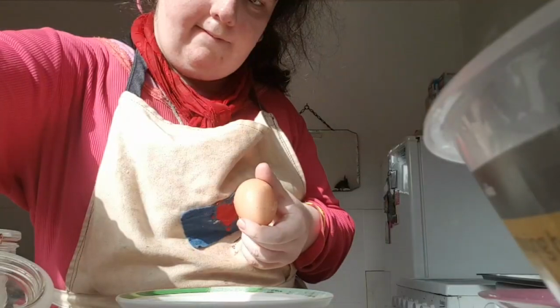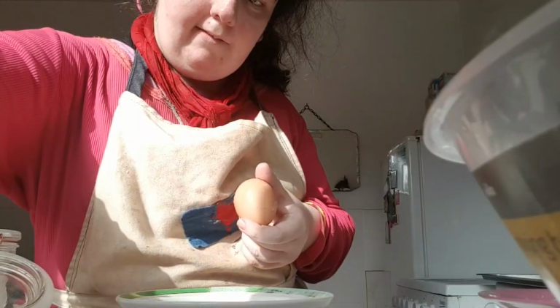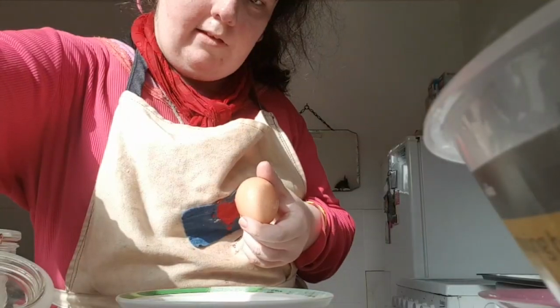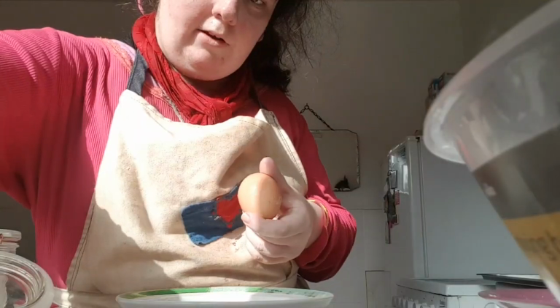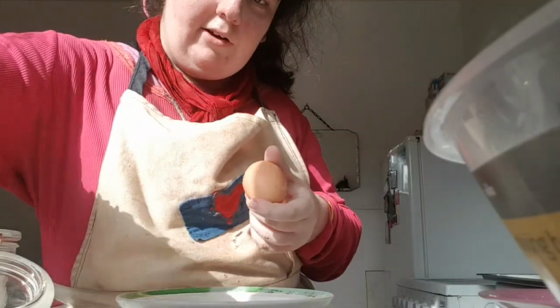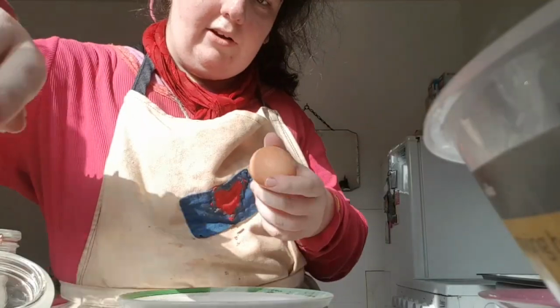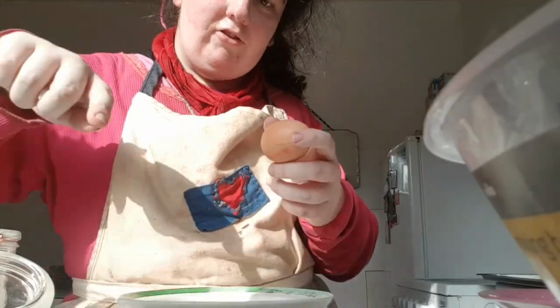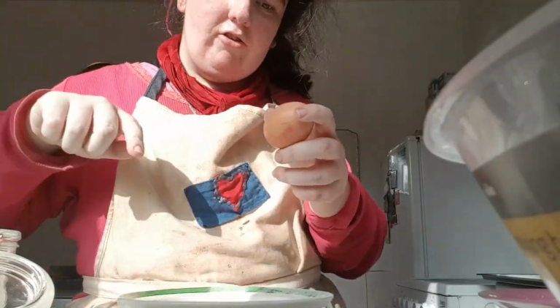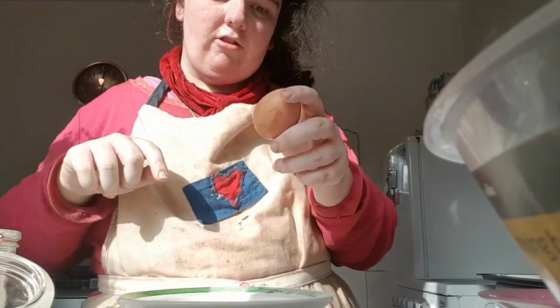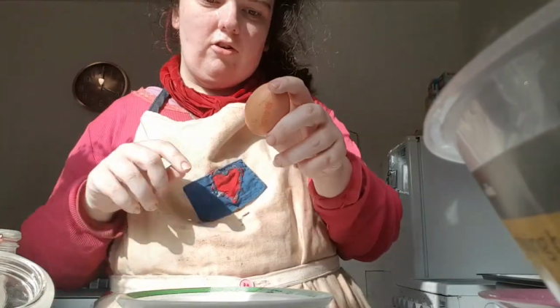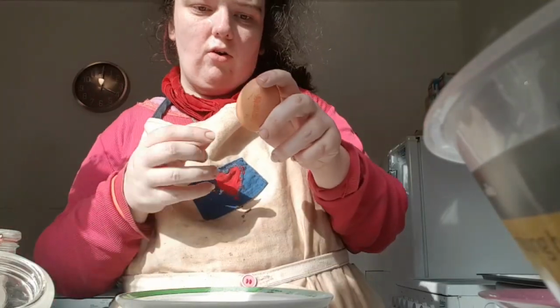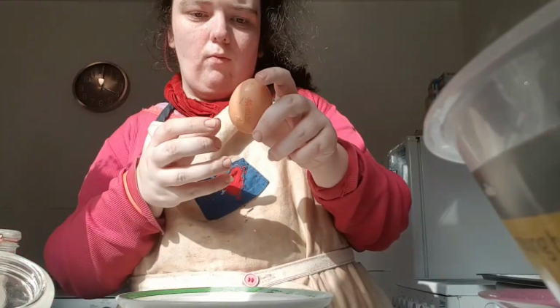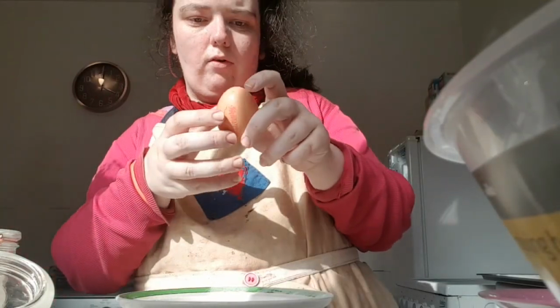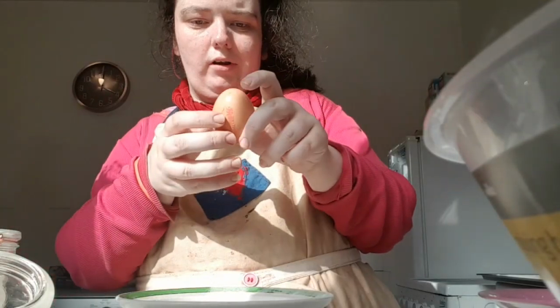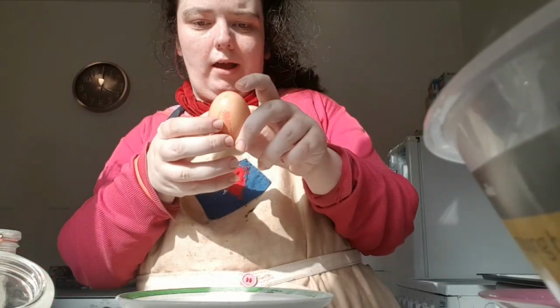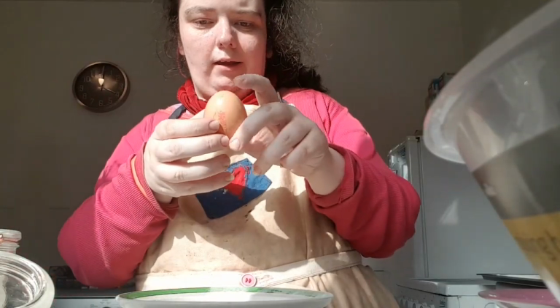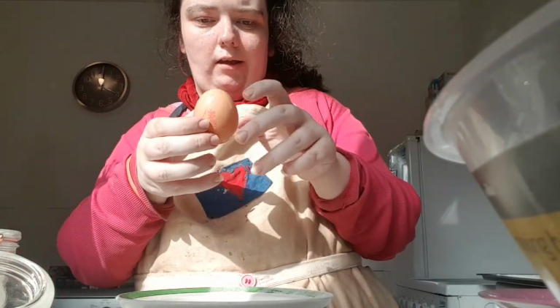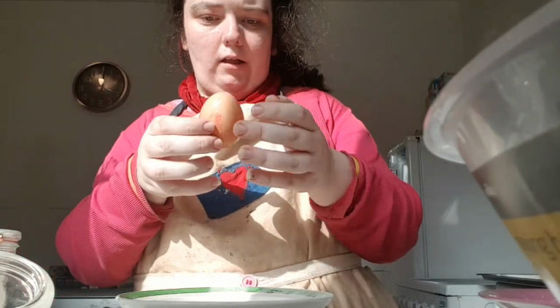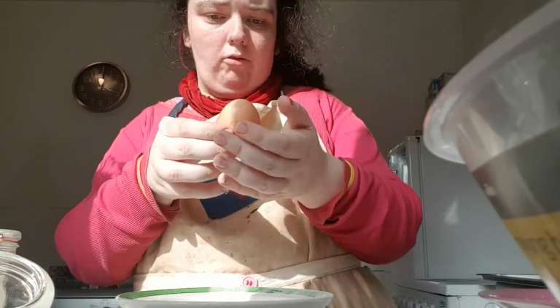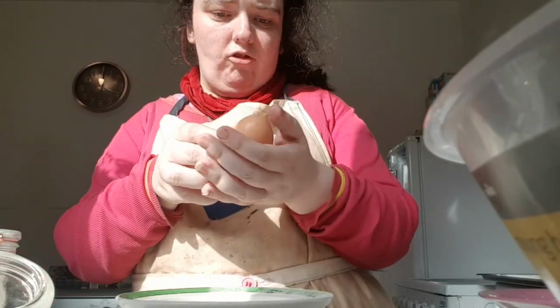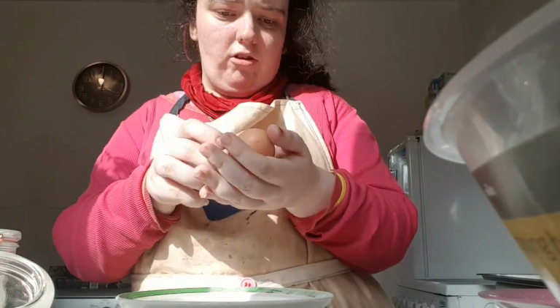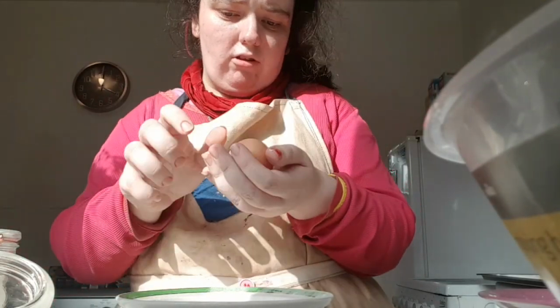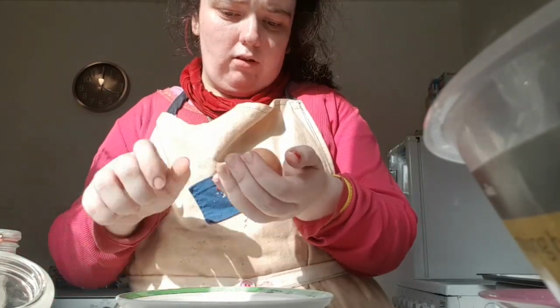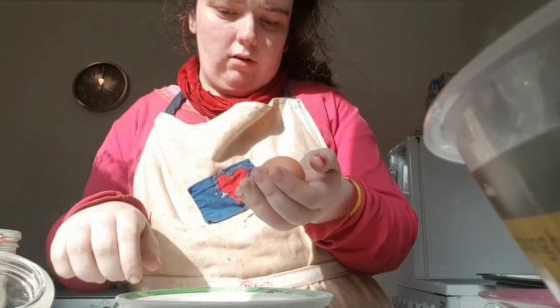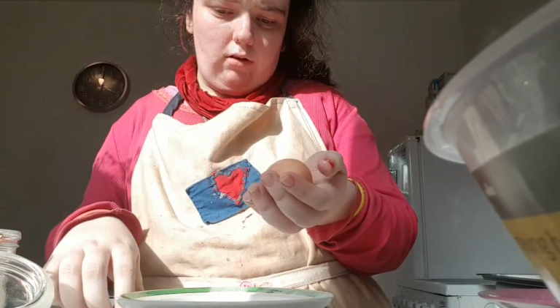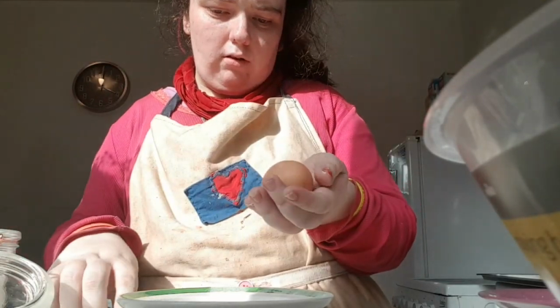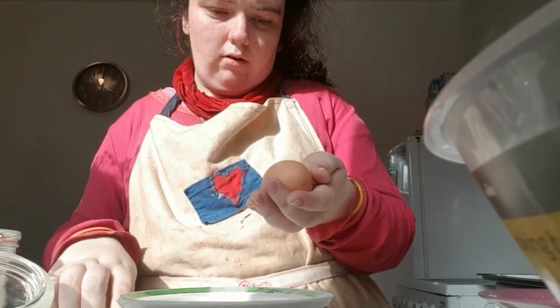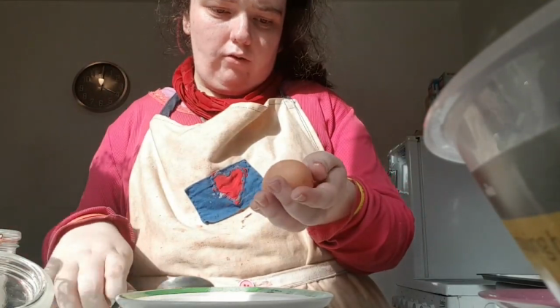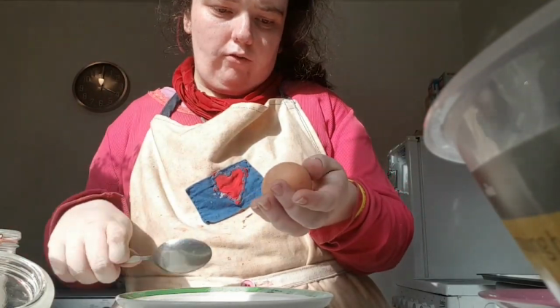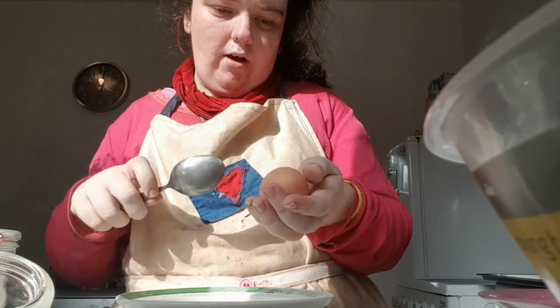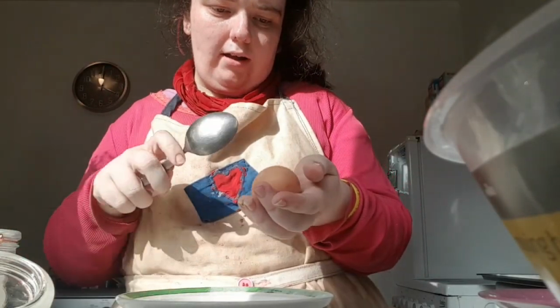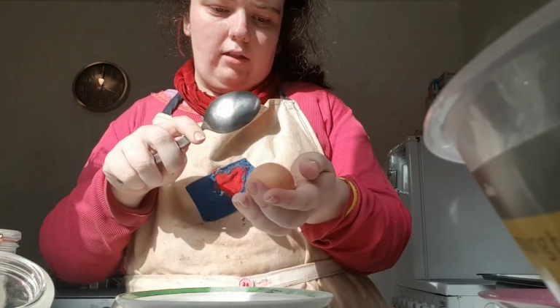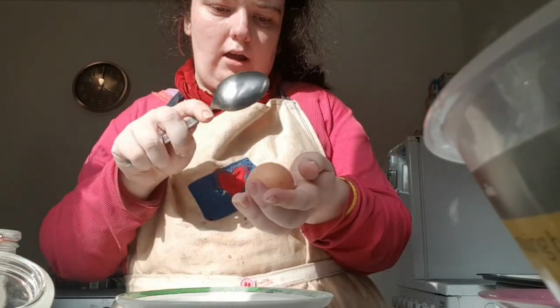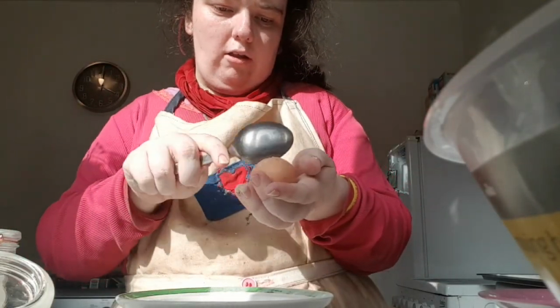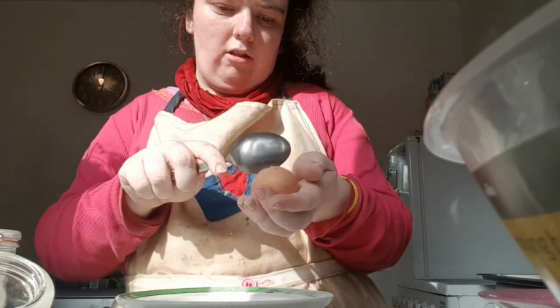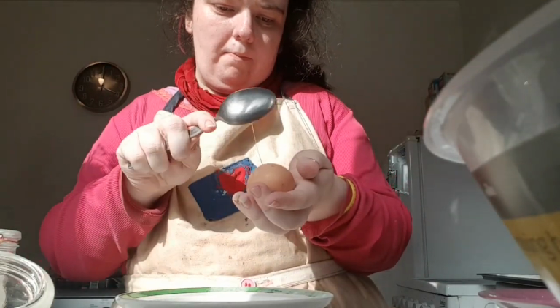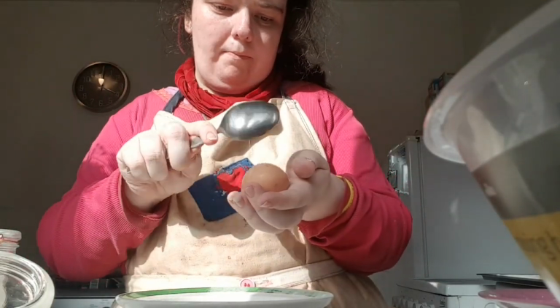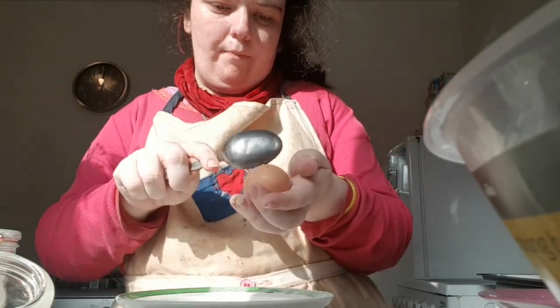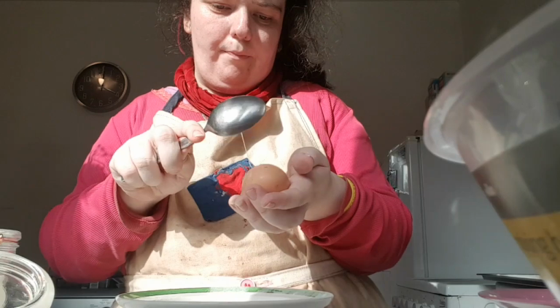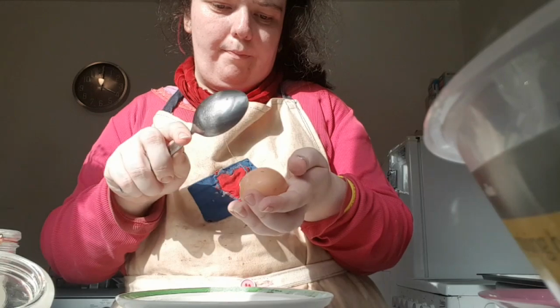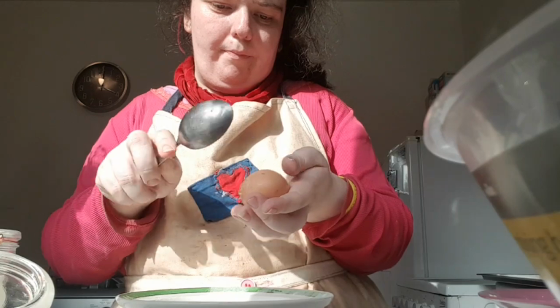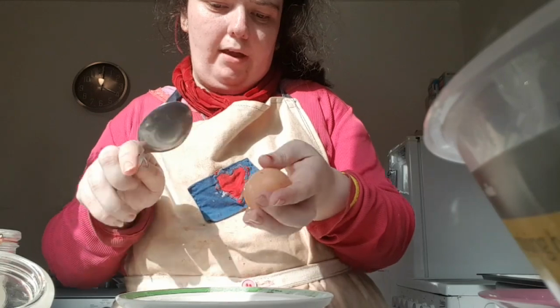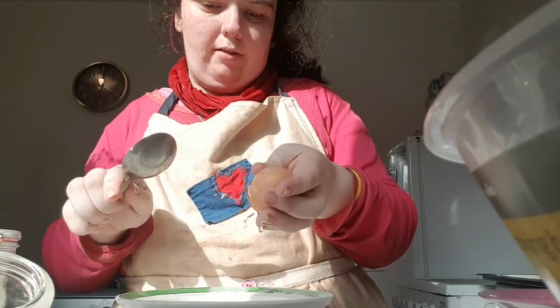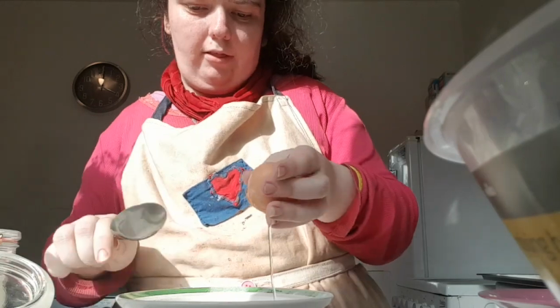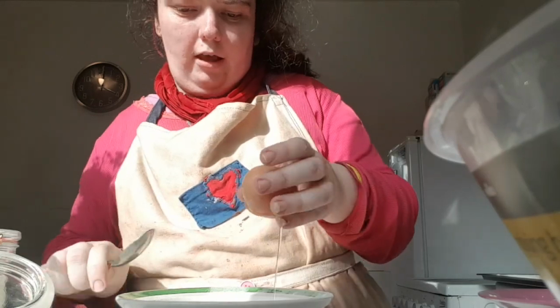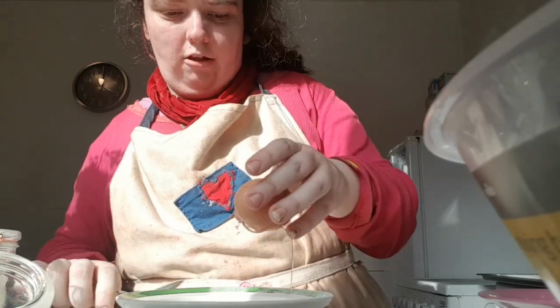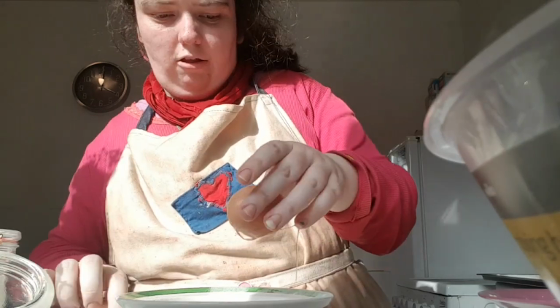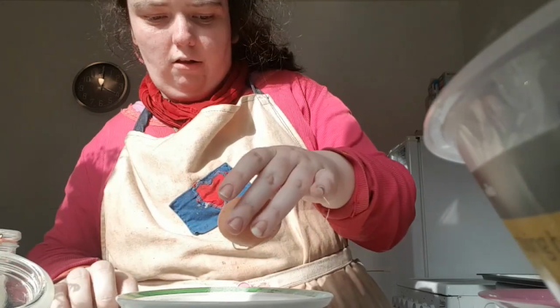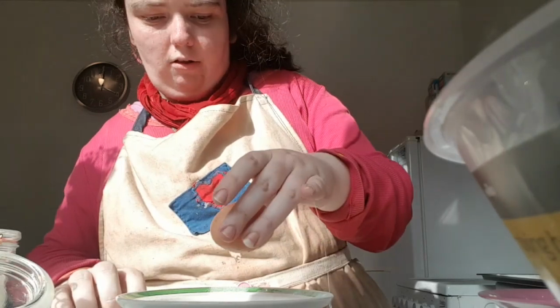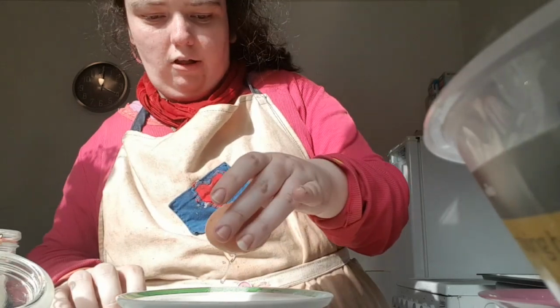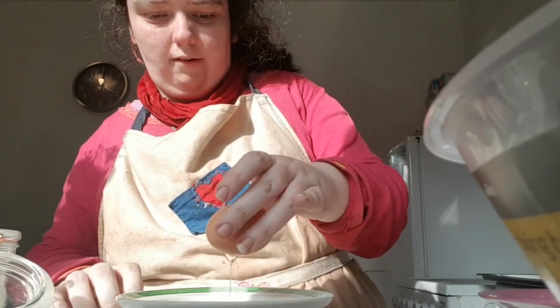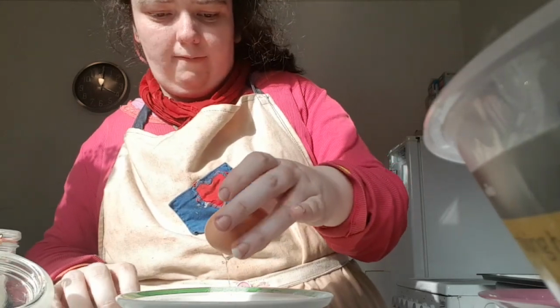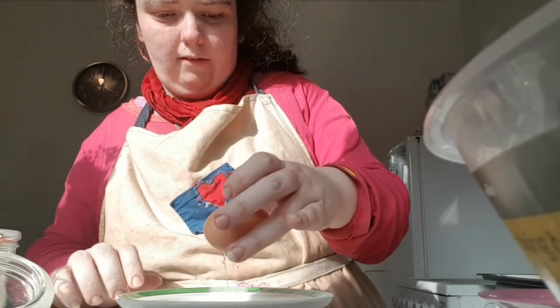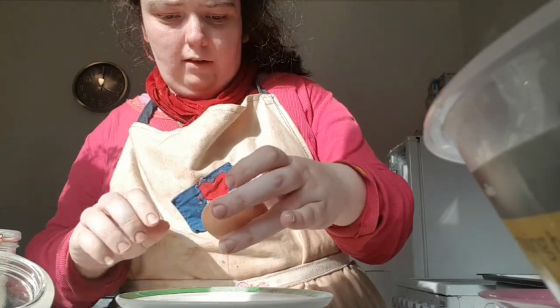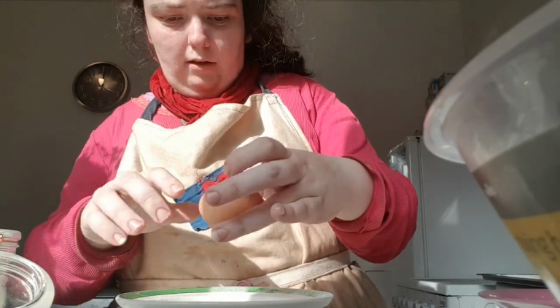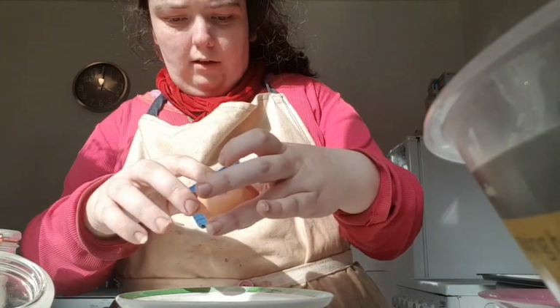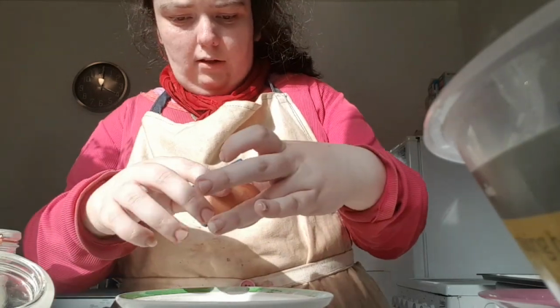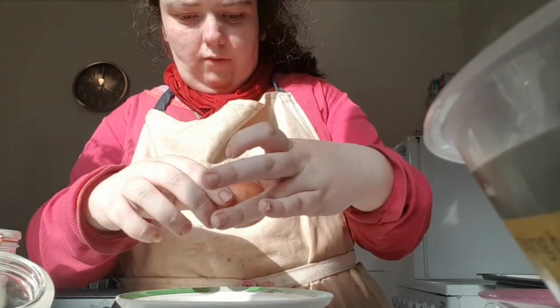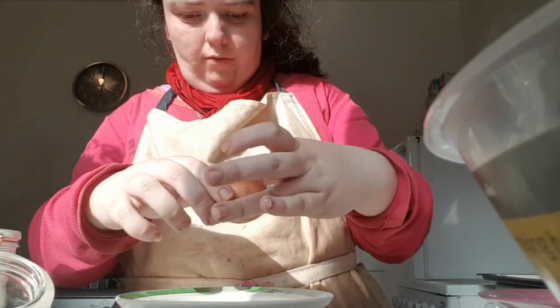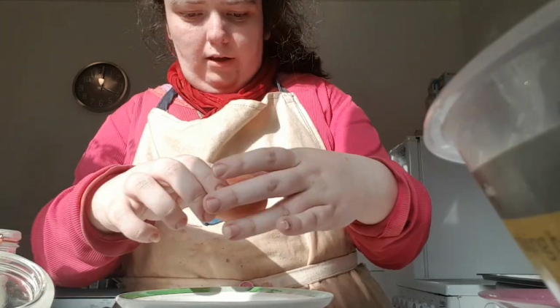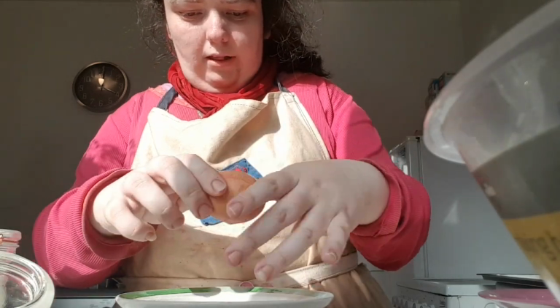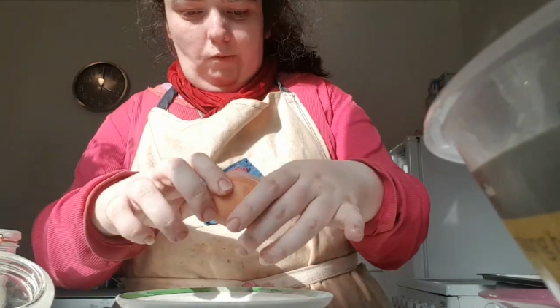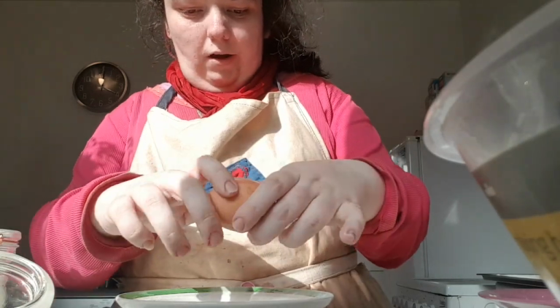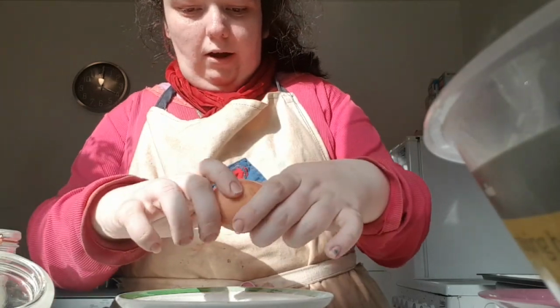I've got one egg and I've just cracked it and beaten it really well.